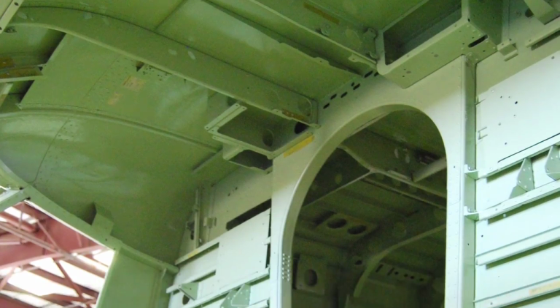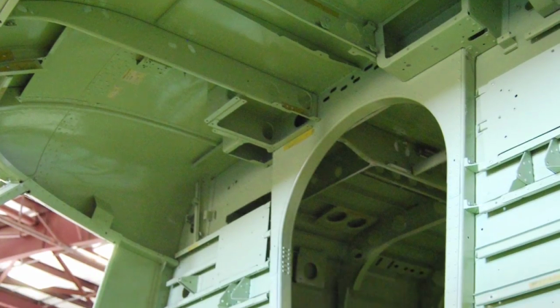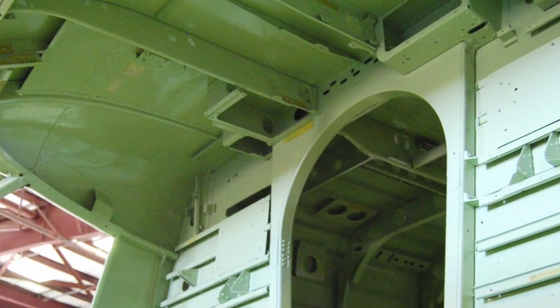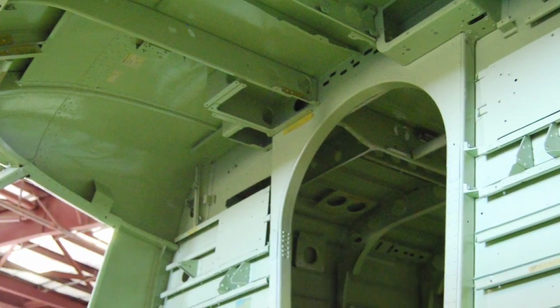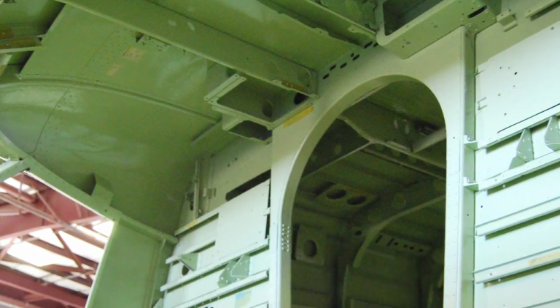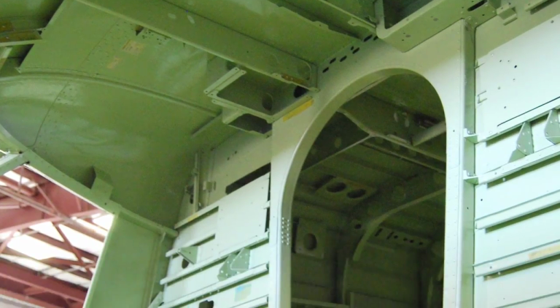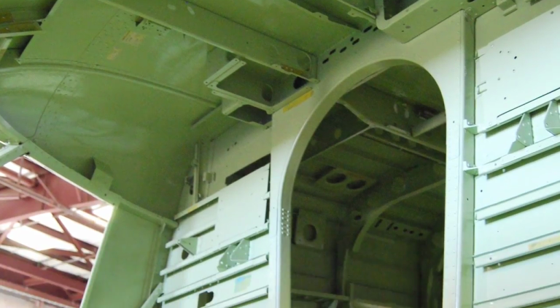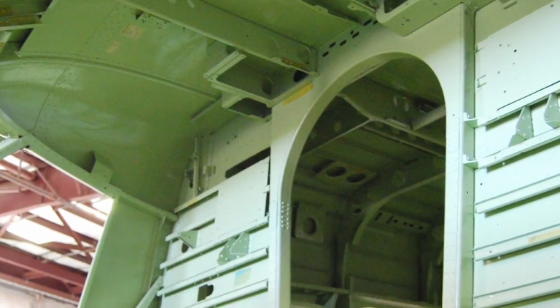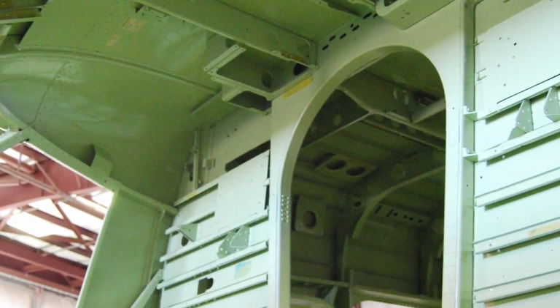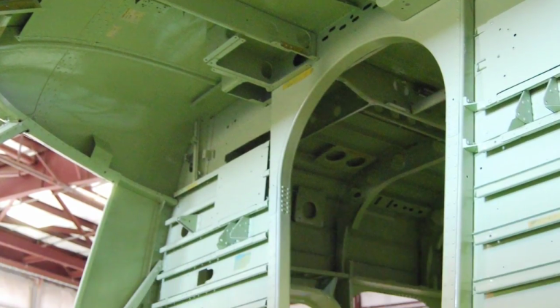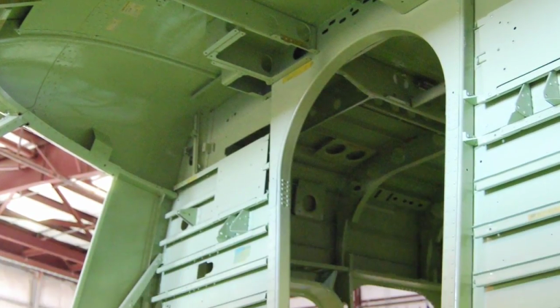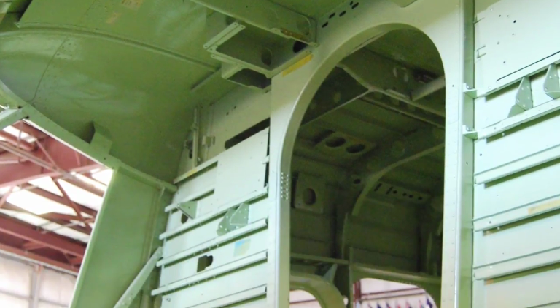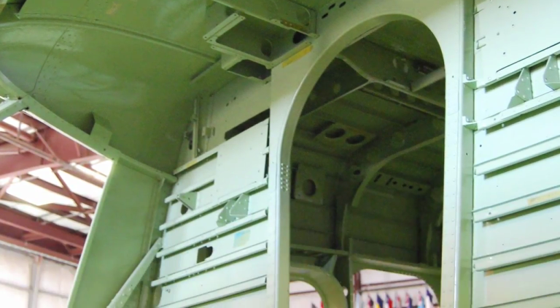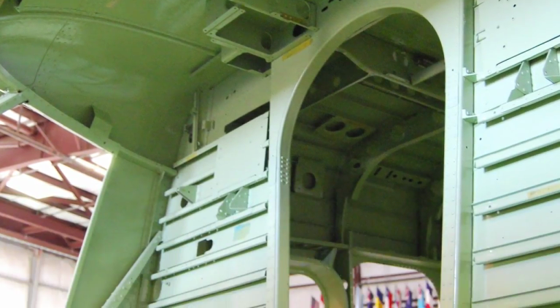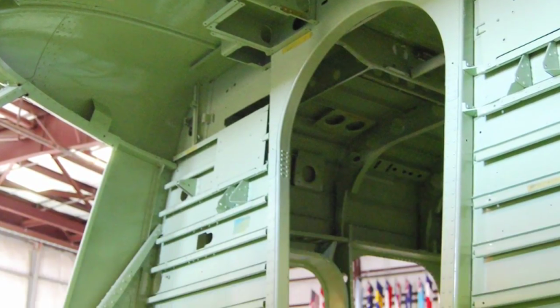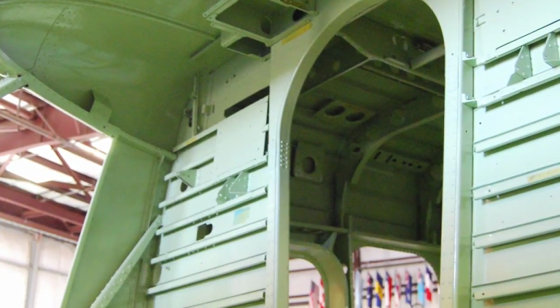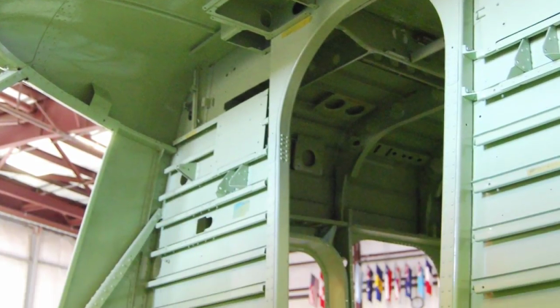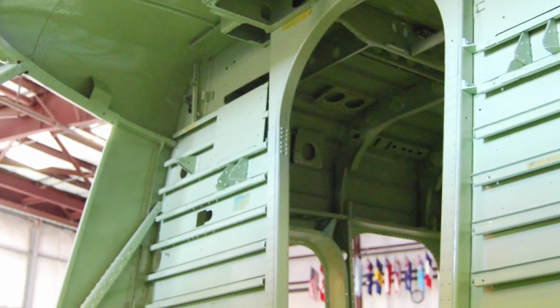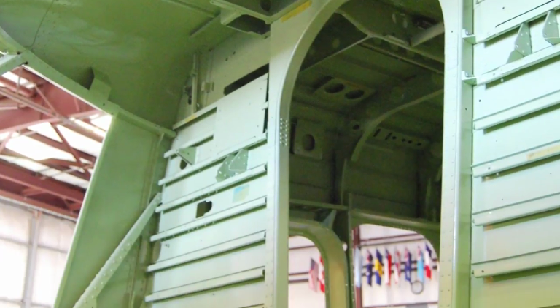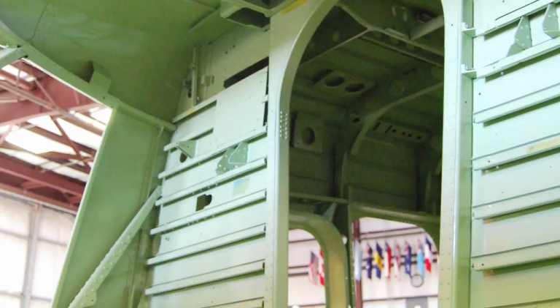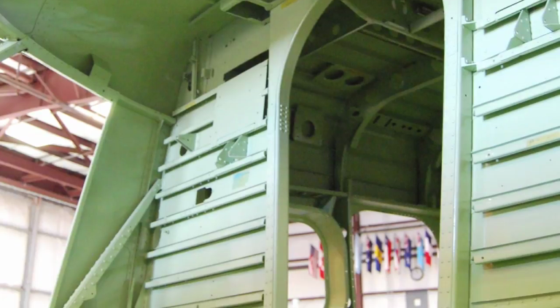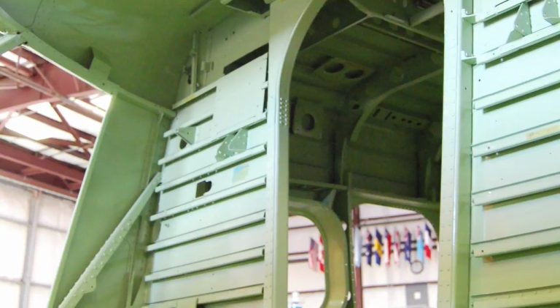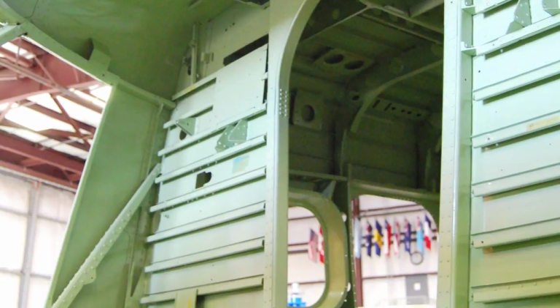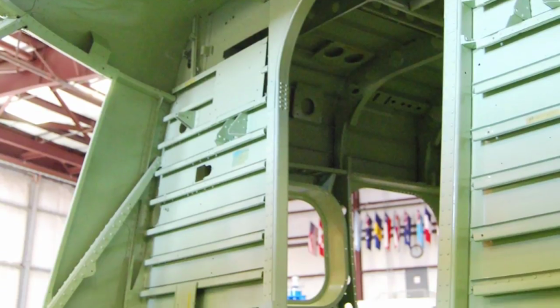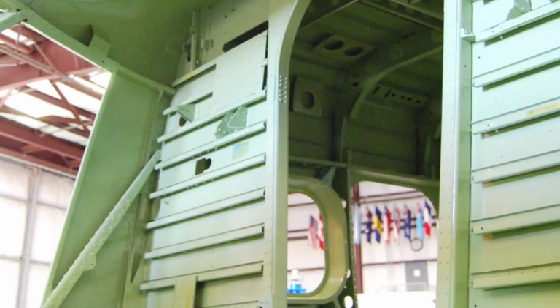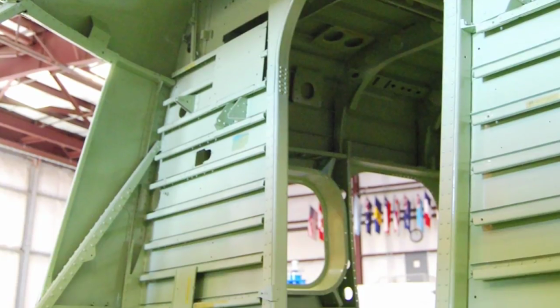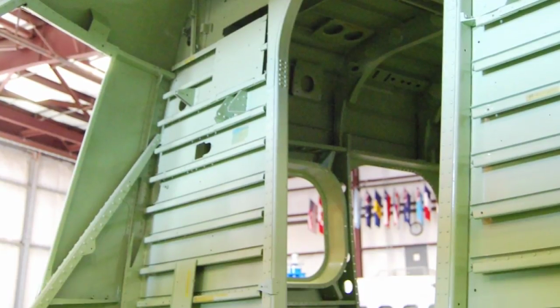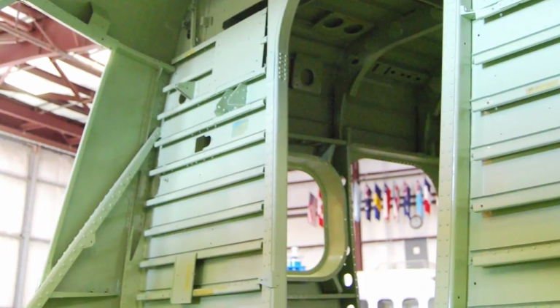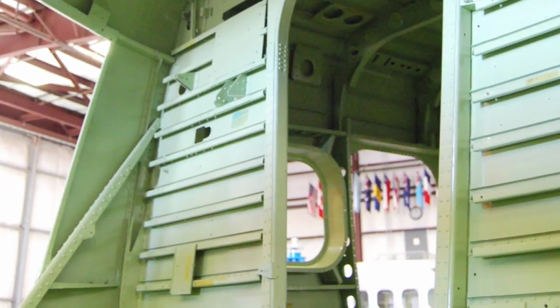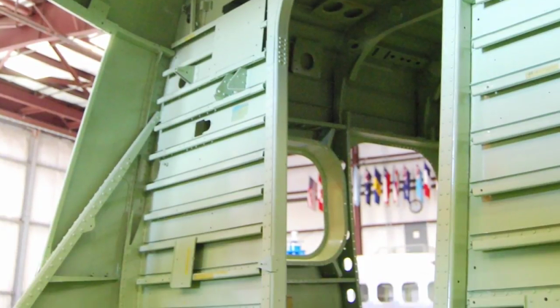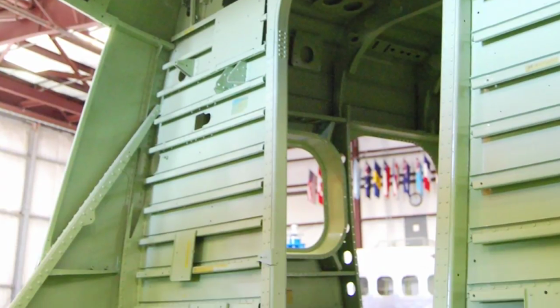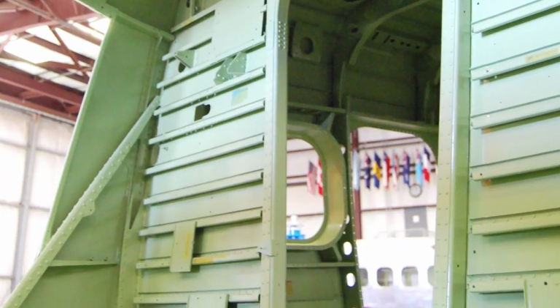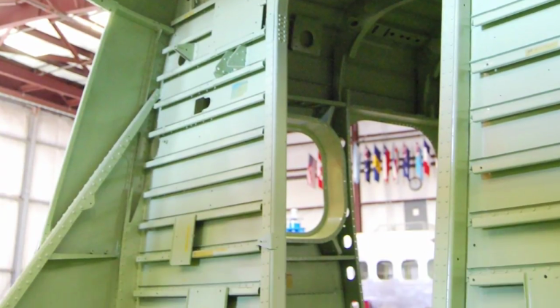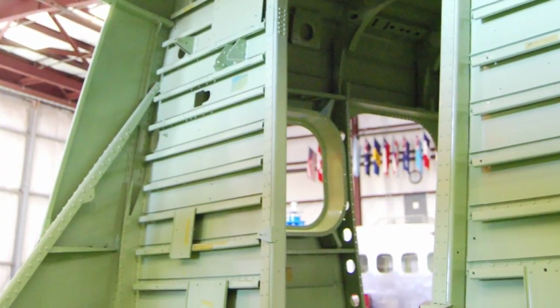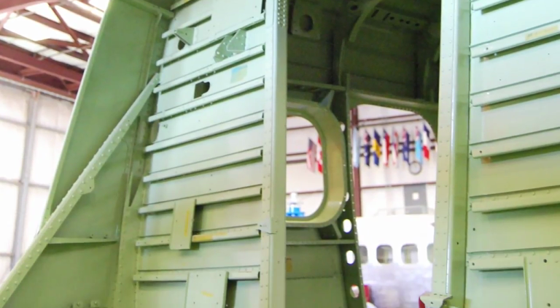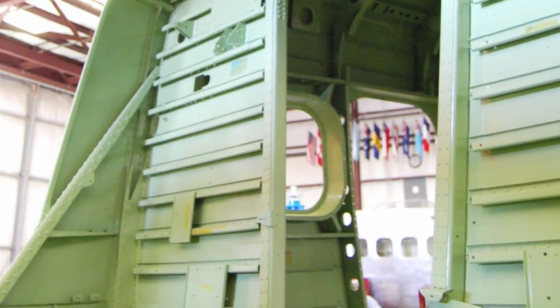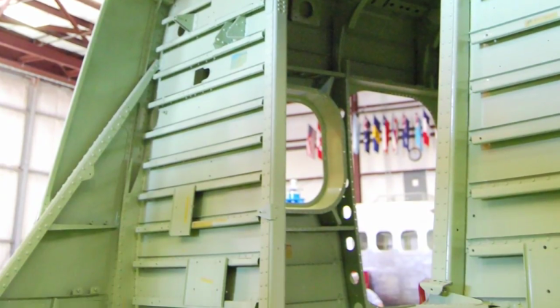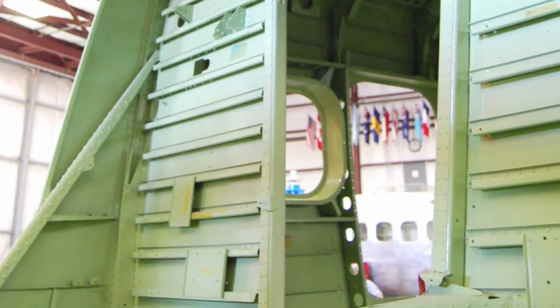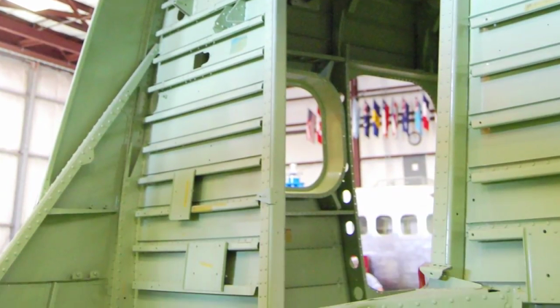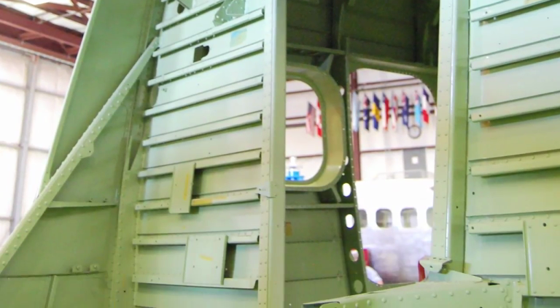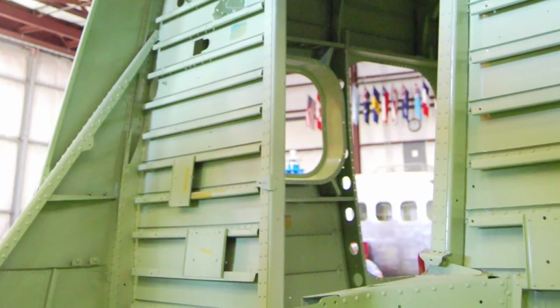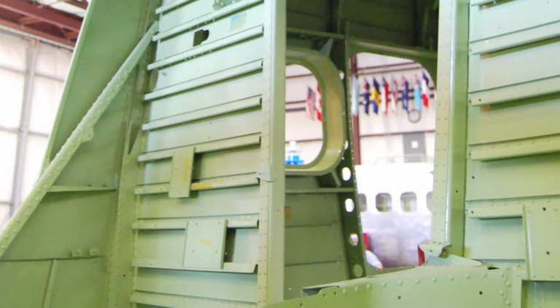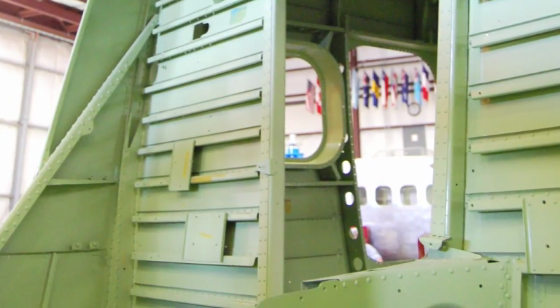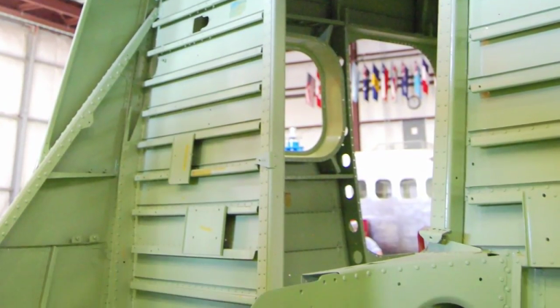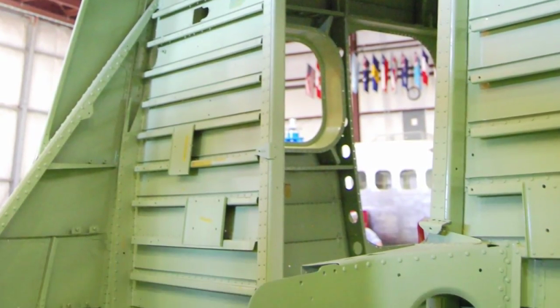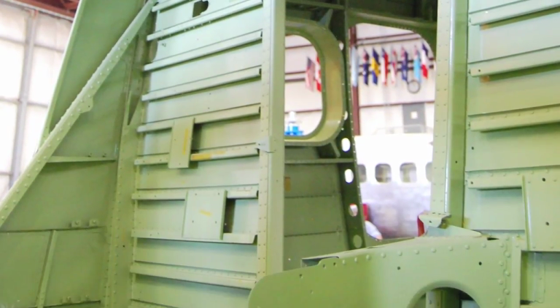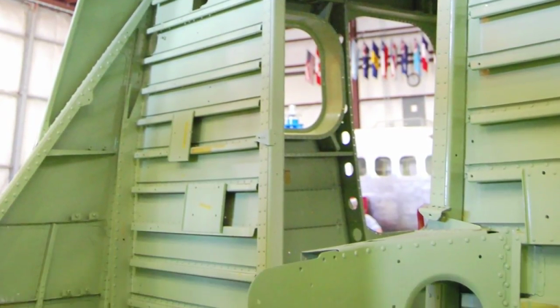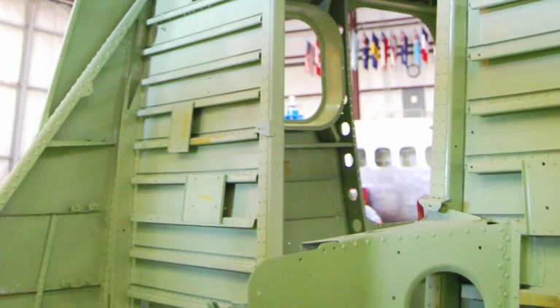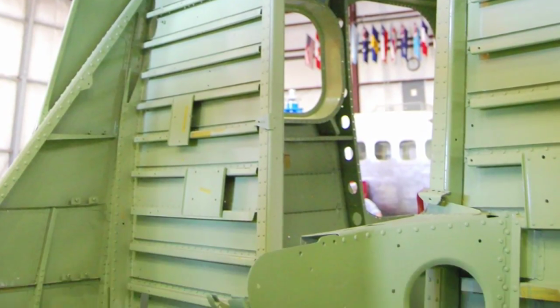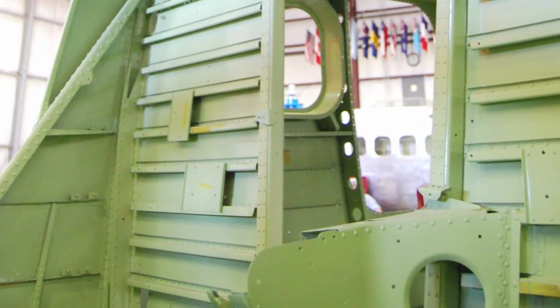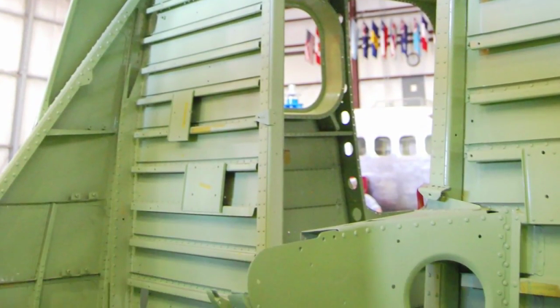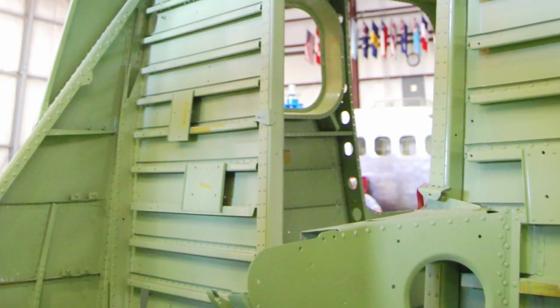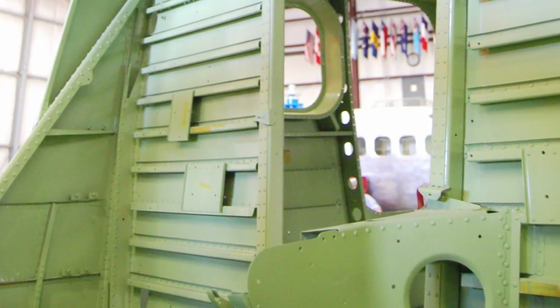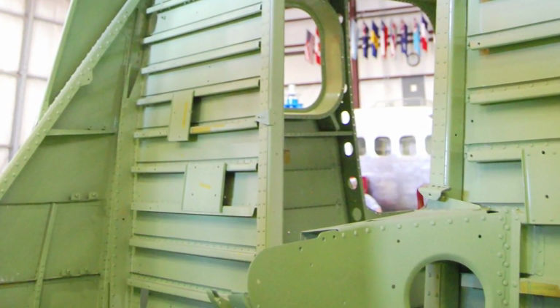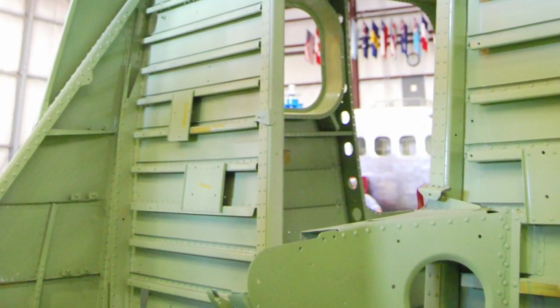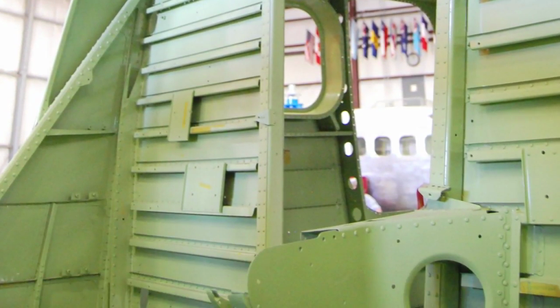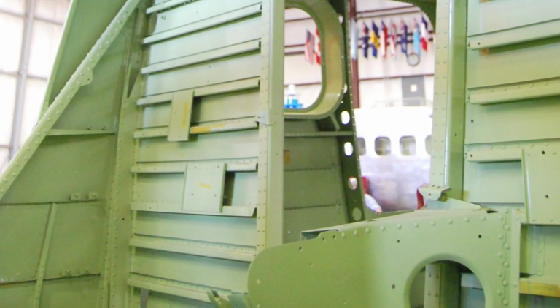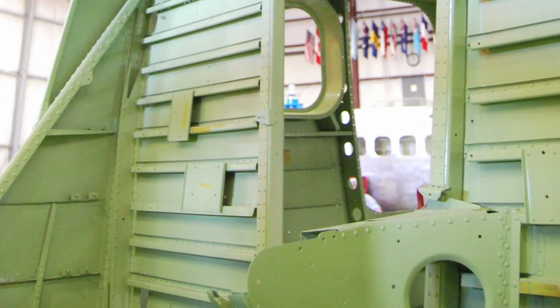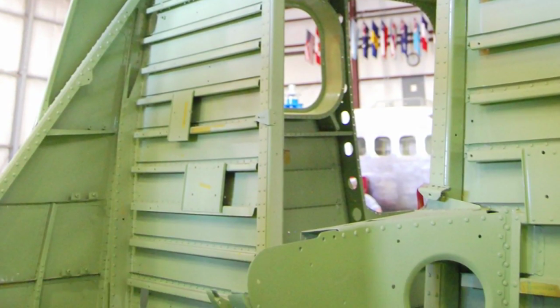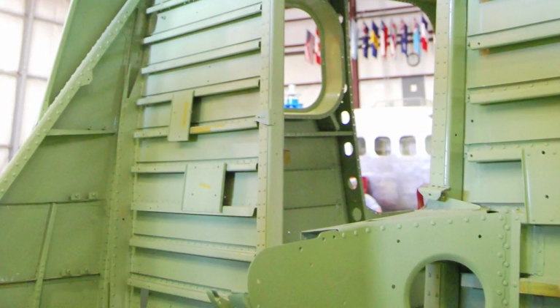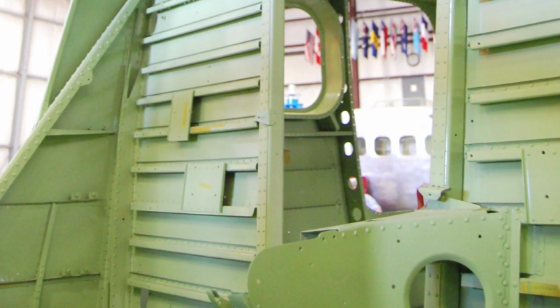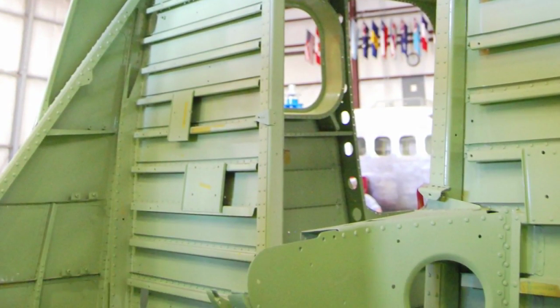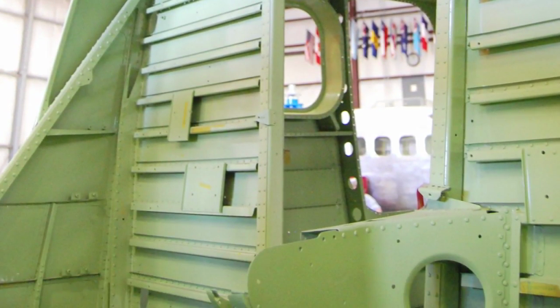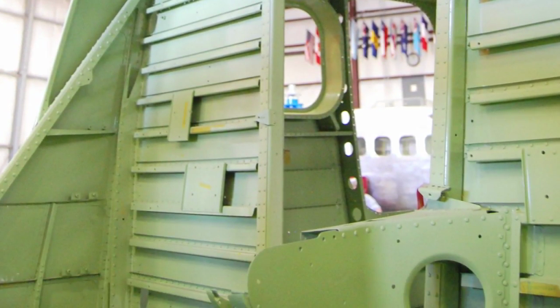Life limits up to 66,000 hours, 132,000 cycles — the same as a brand new Twin Otter.